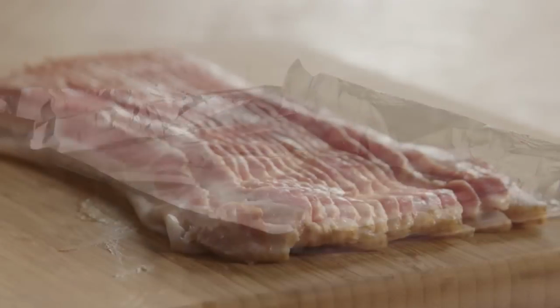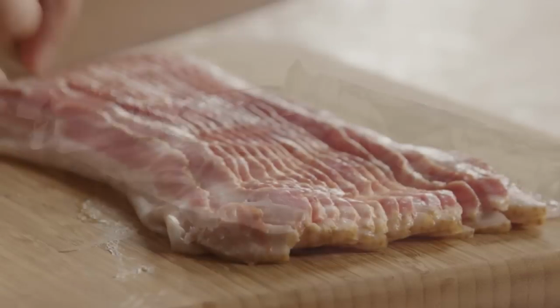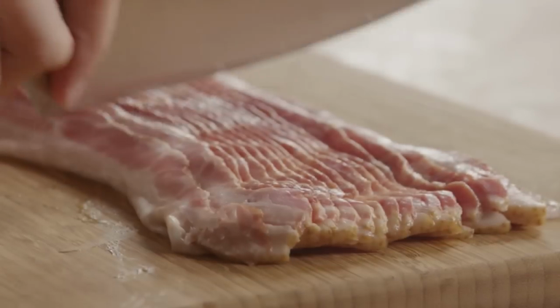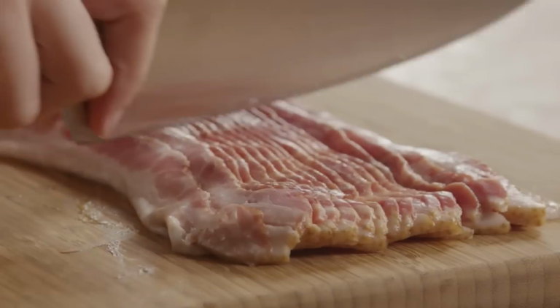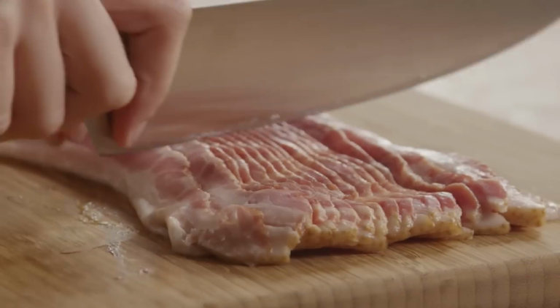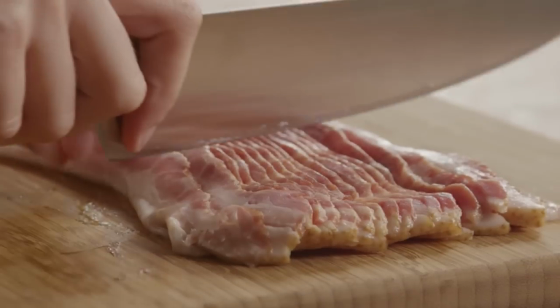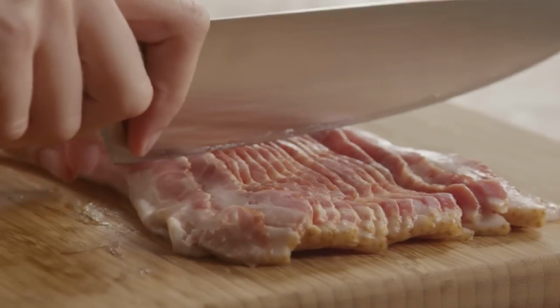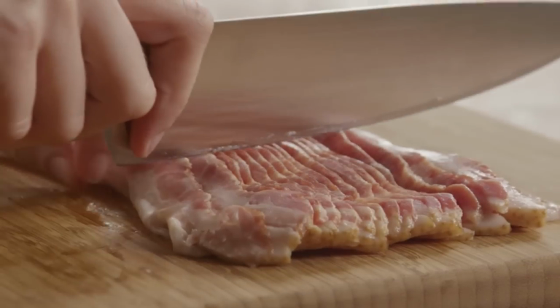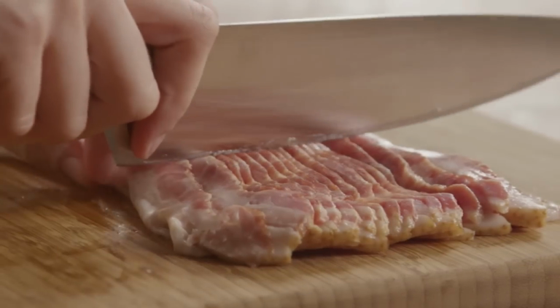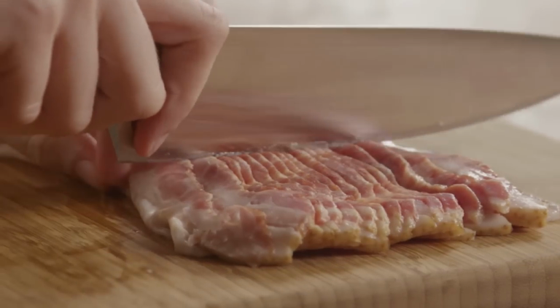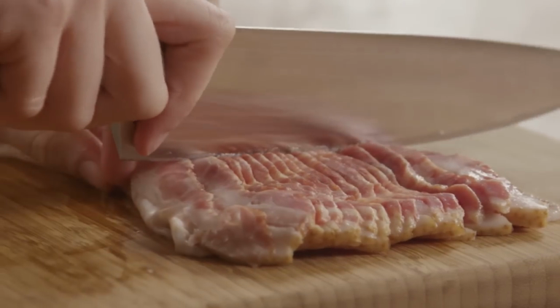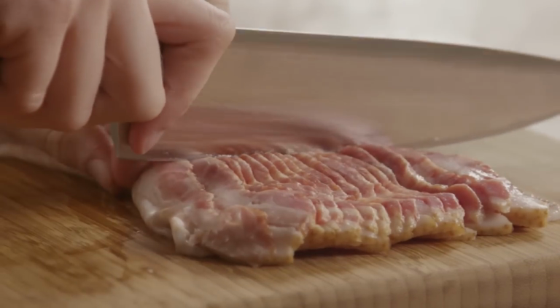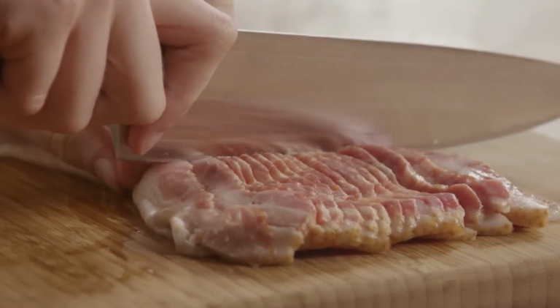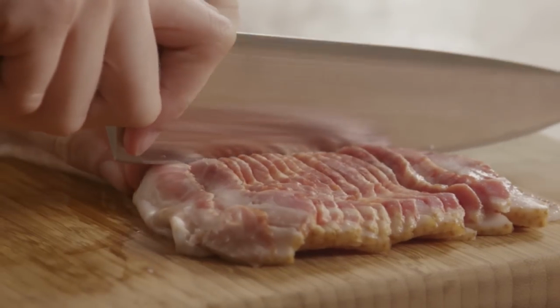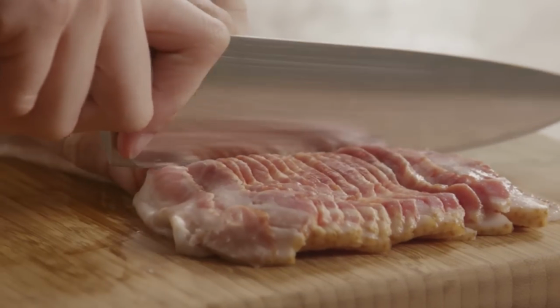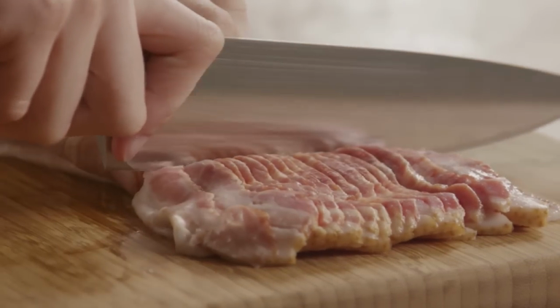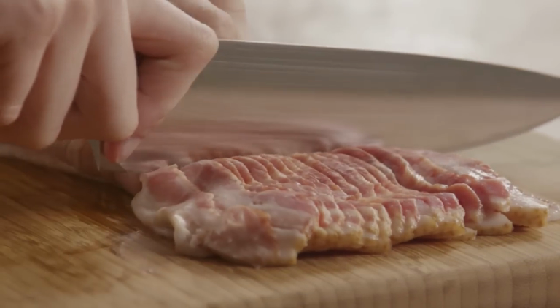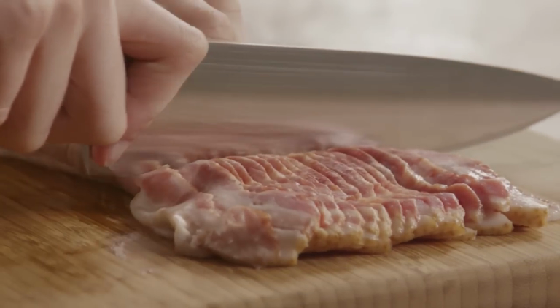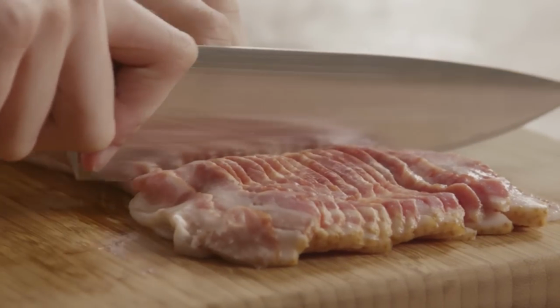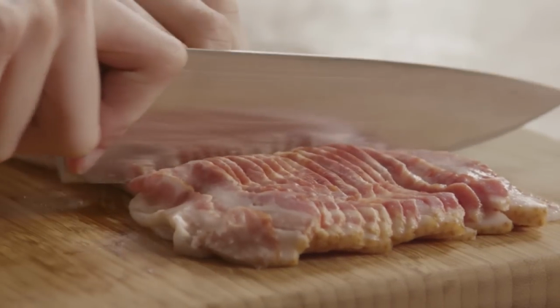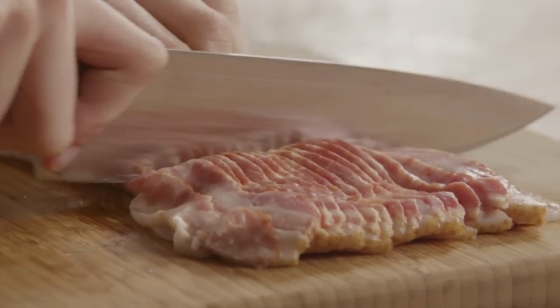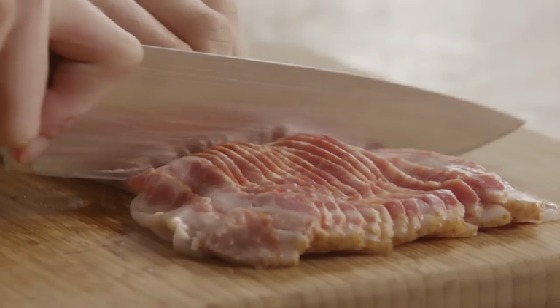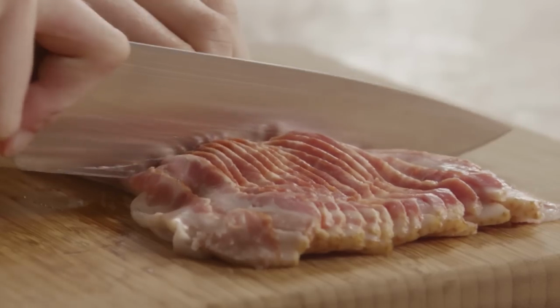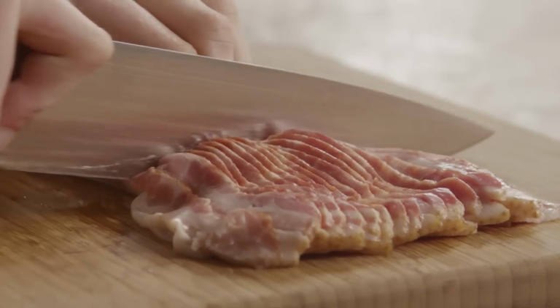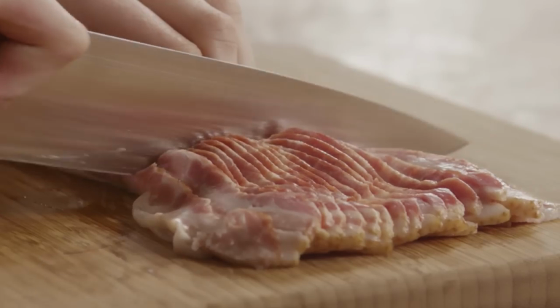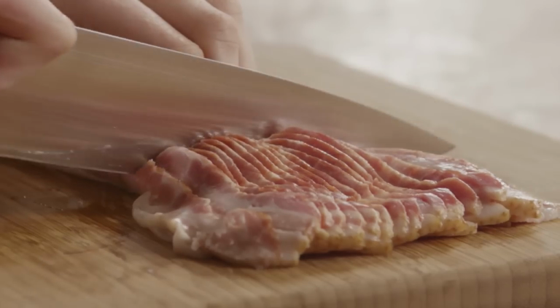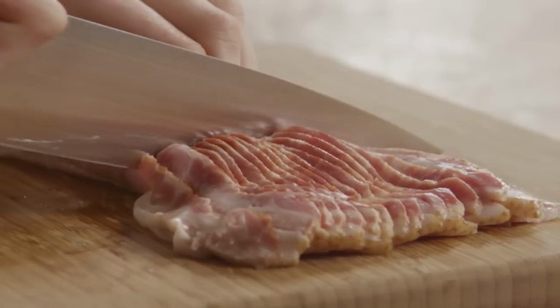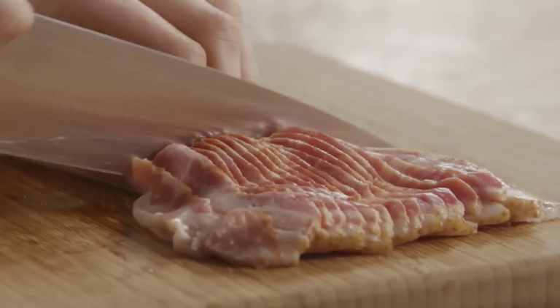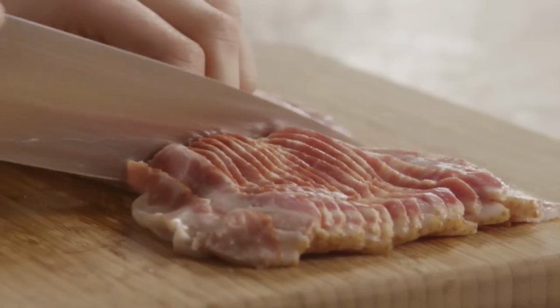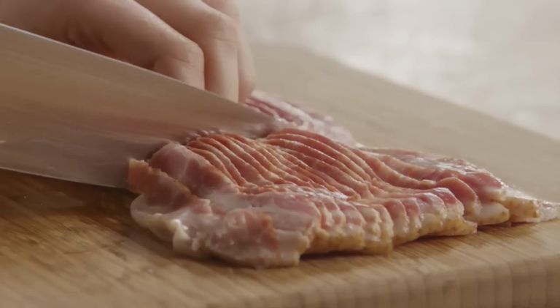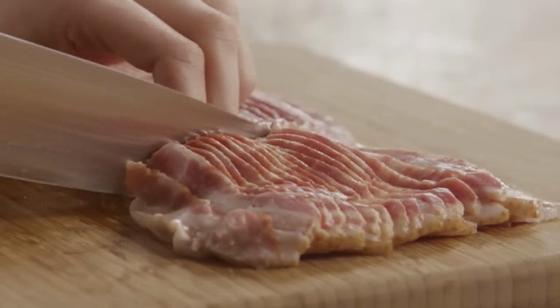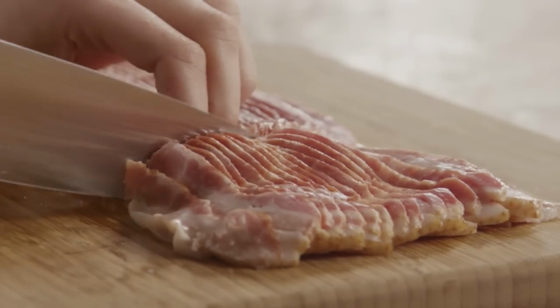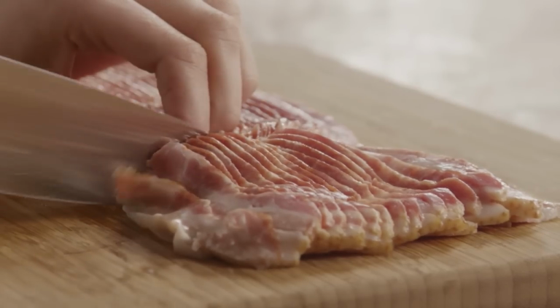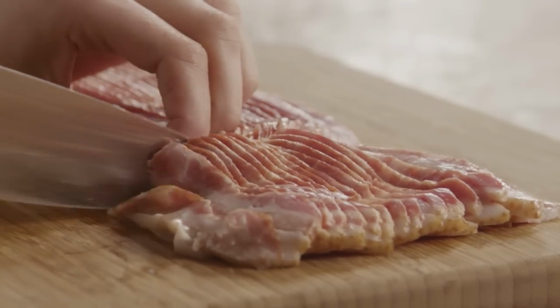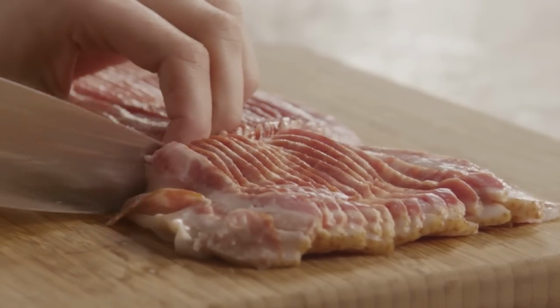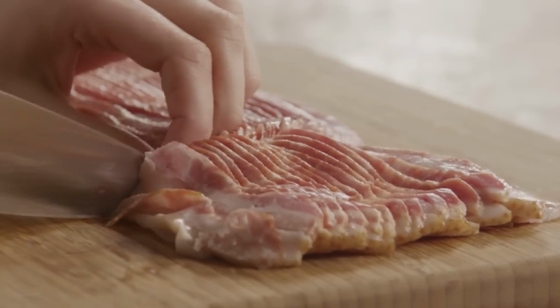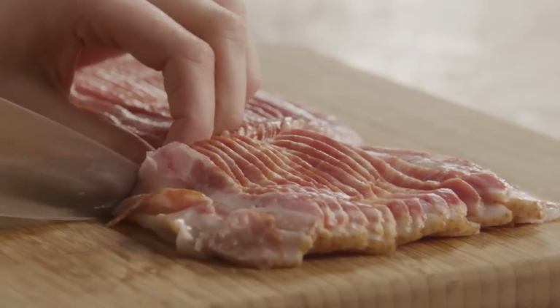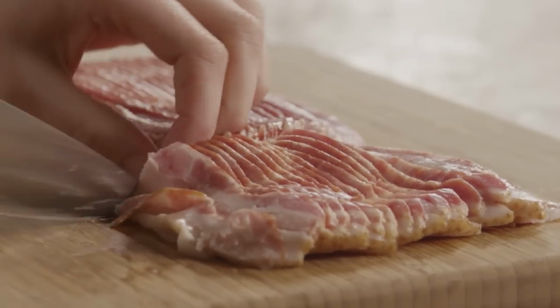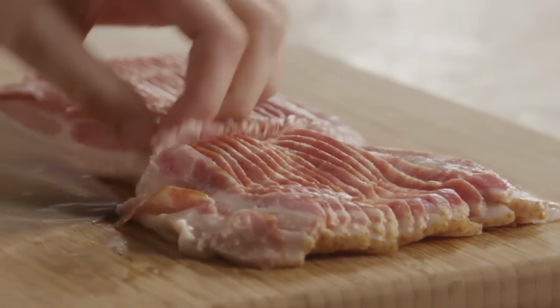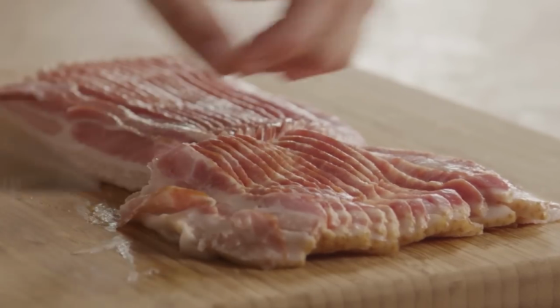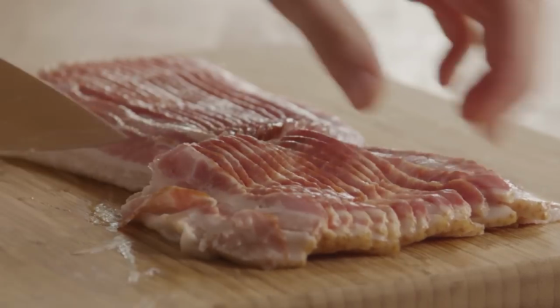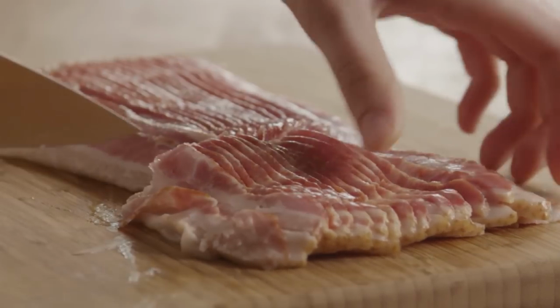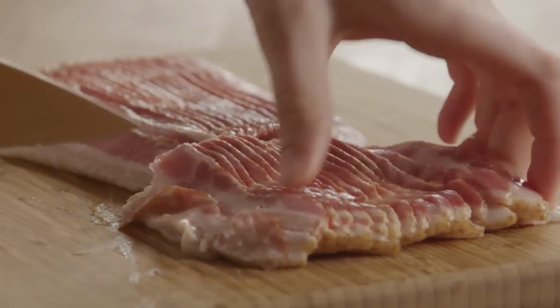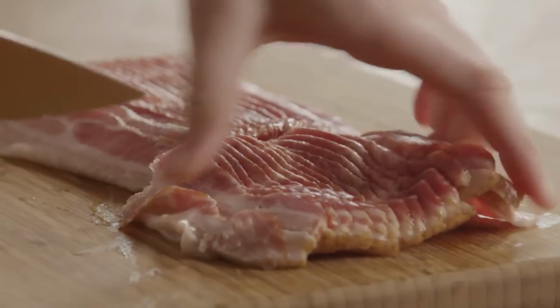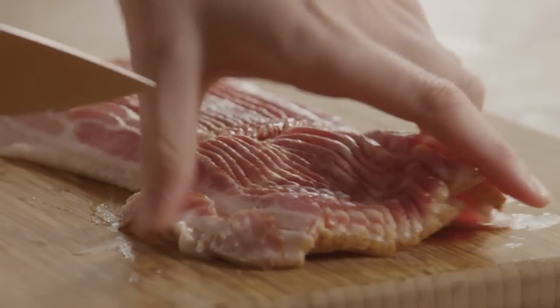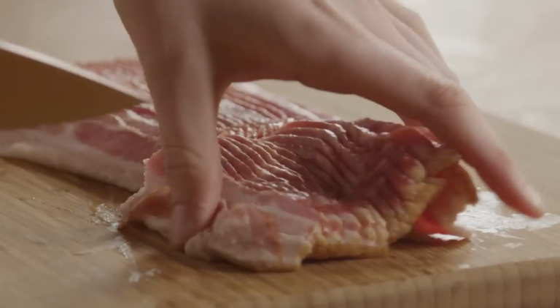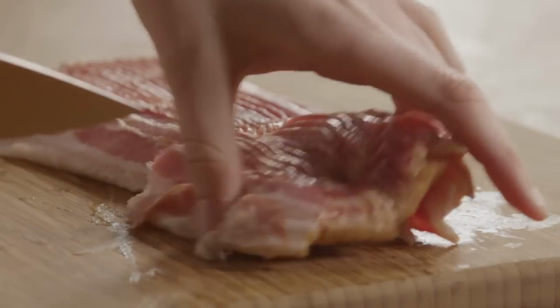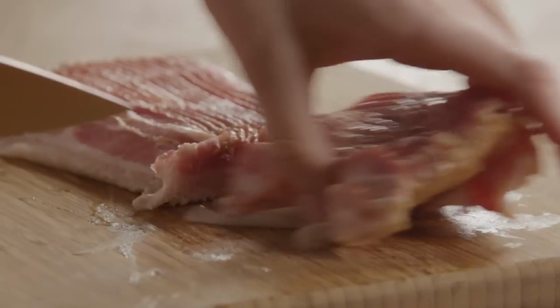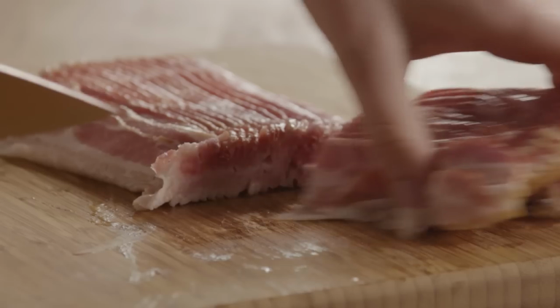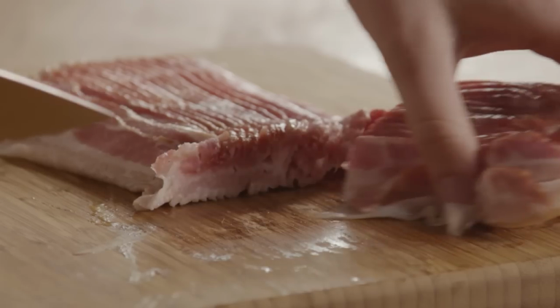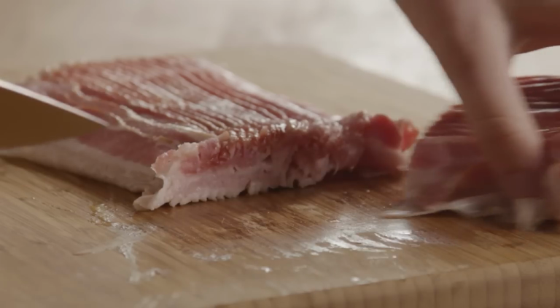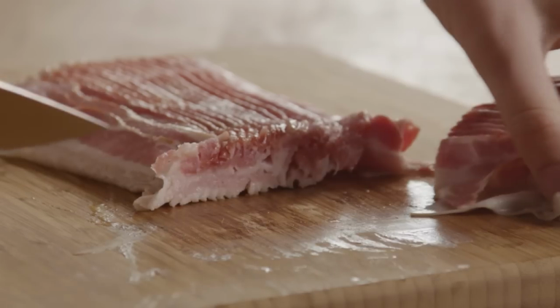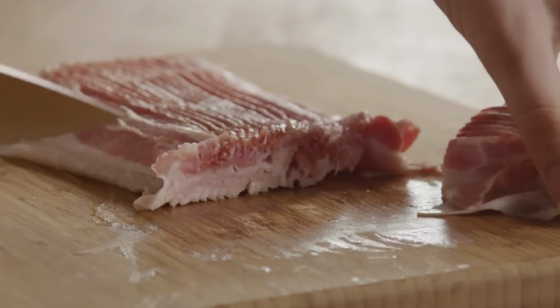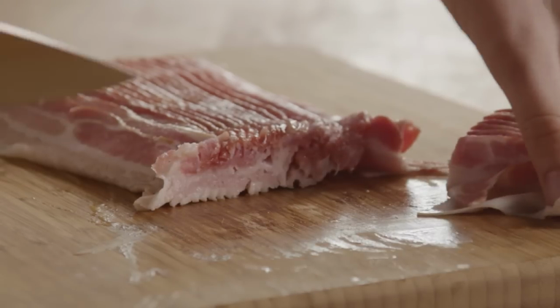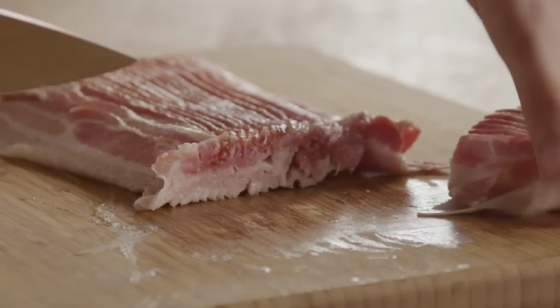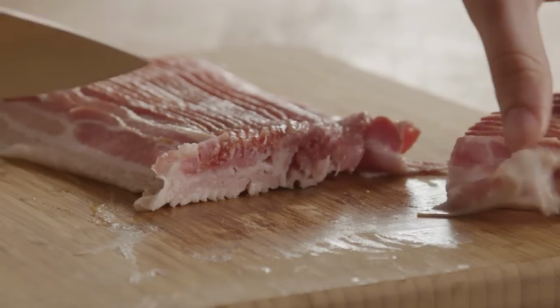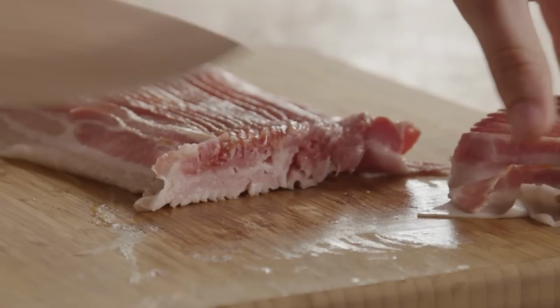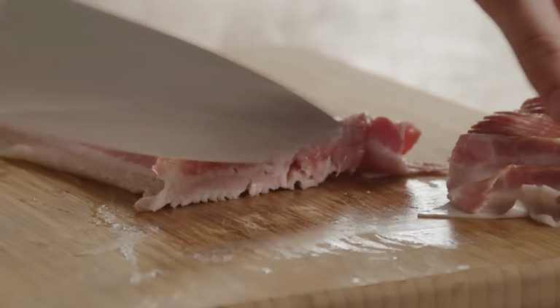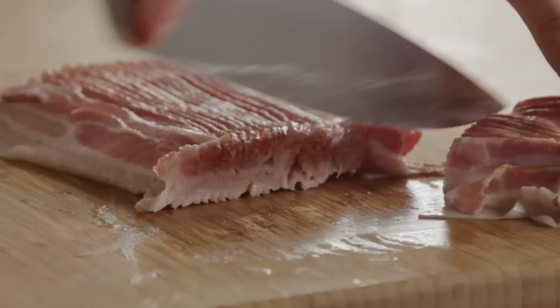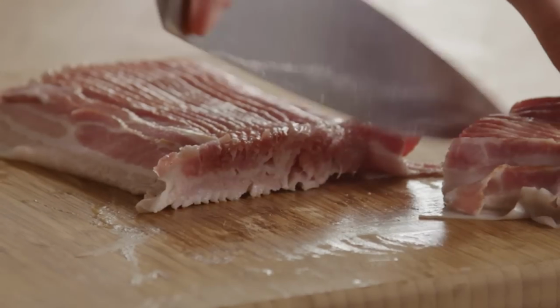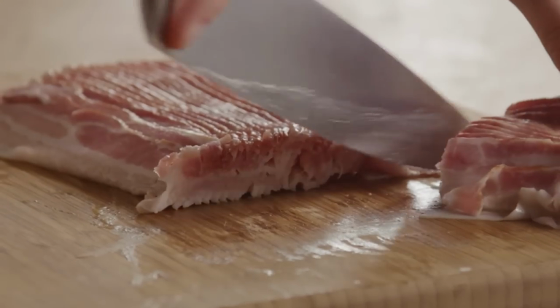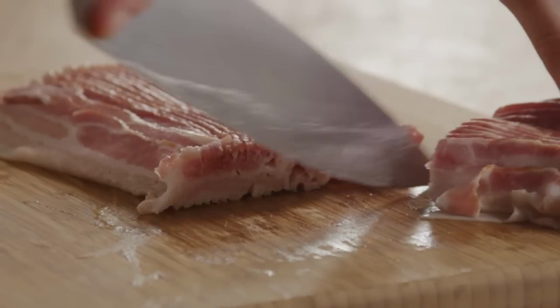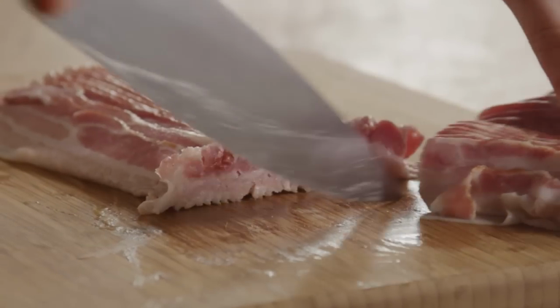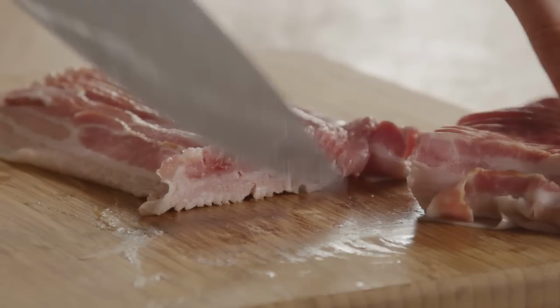Cut one pound of sliced bacon into thirds. You can use any bacon, but the center cut bacon has less fat so it works well.